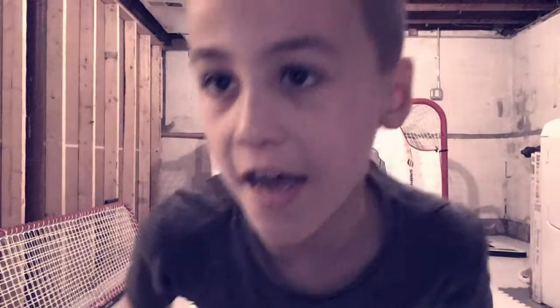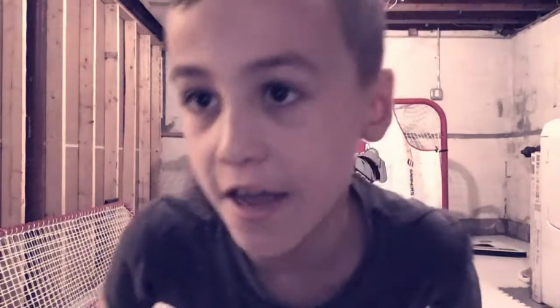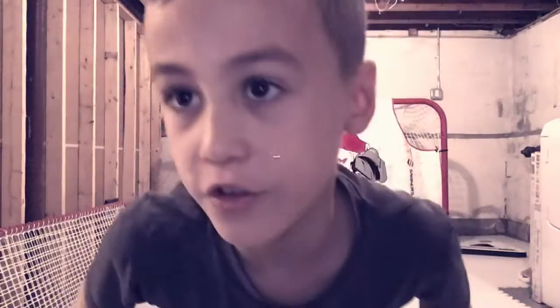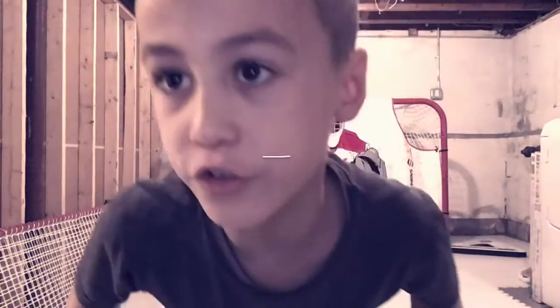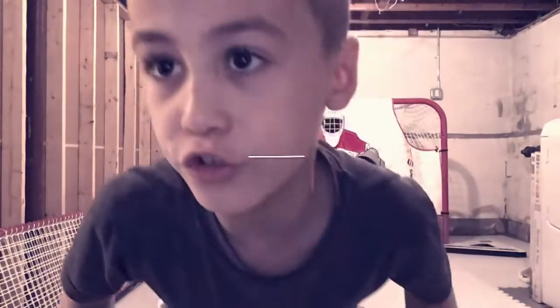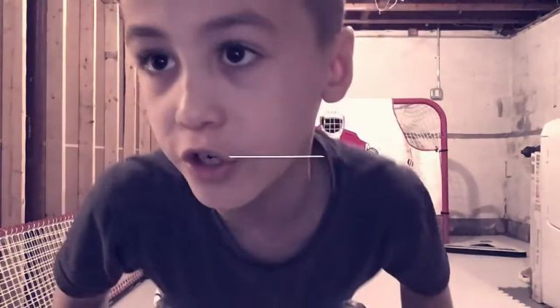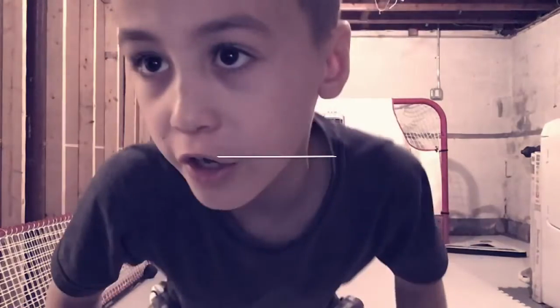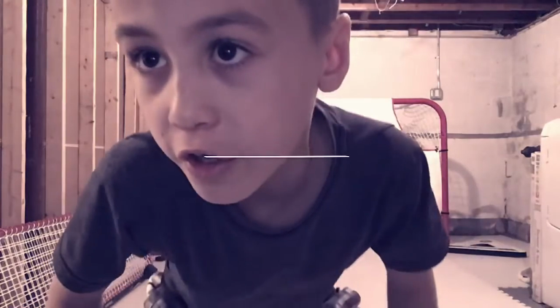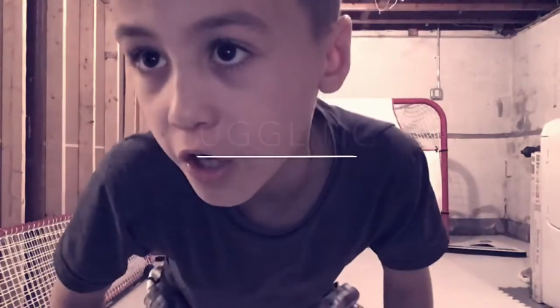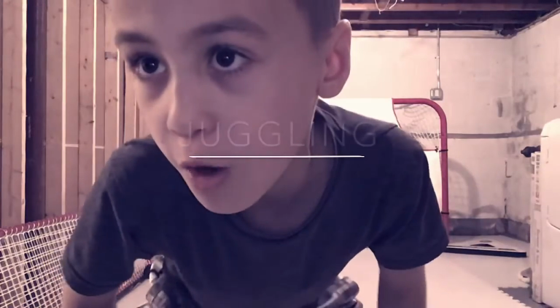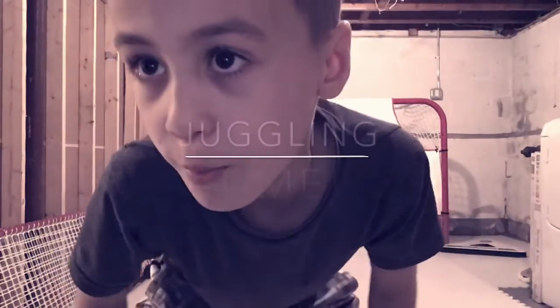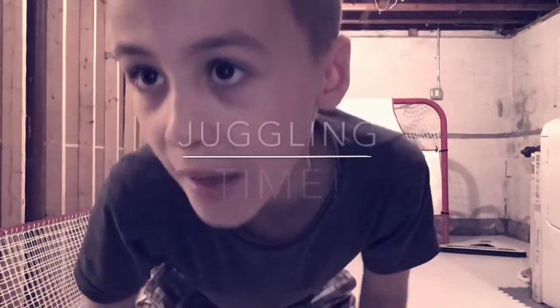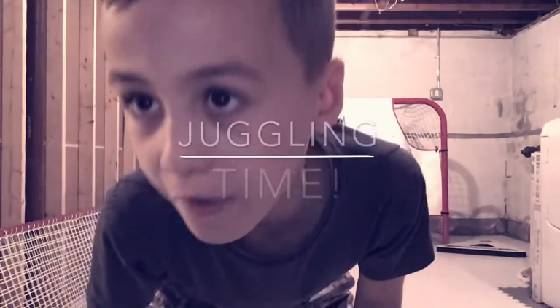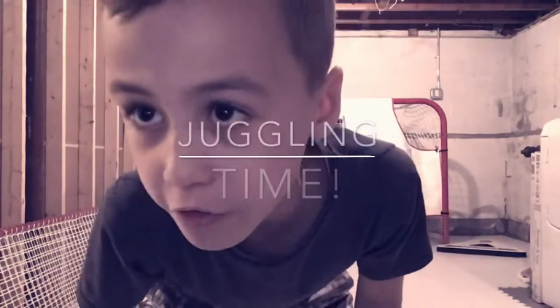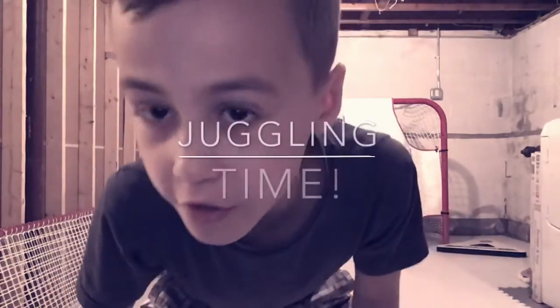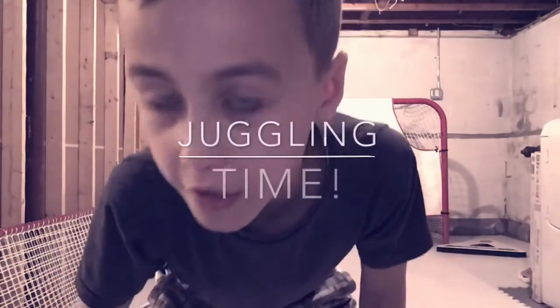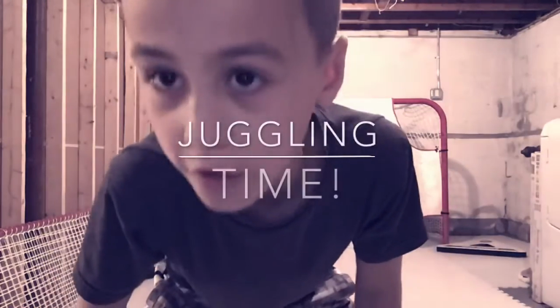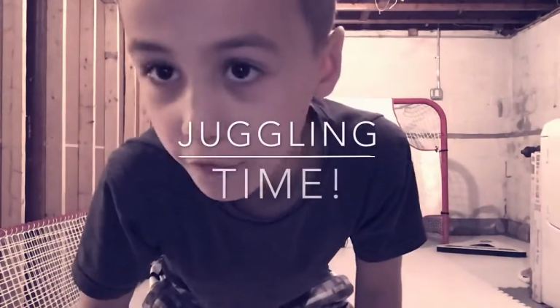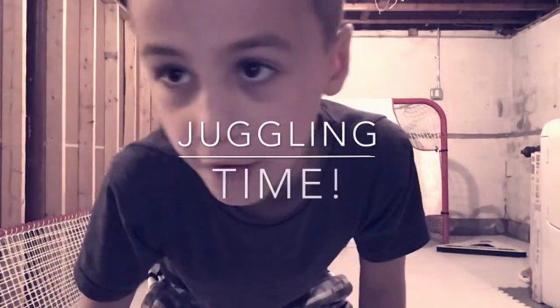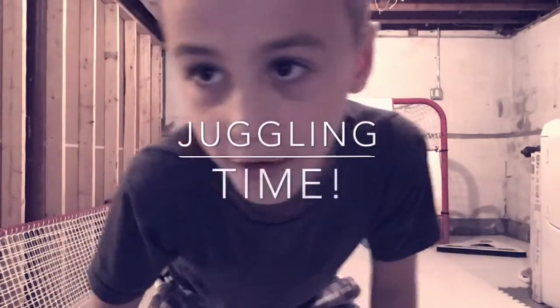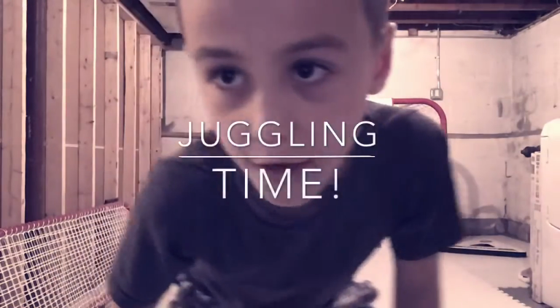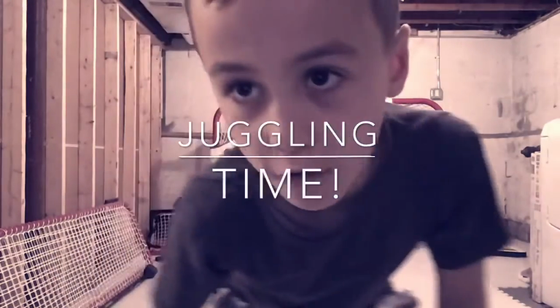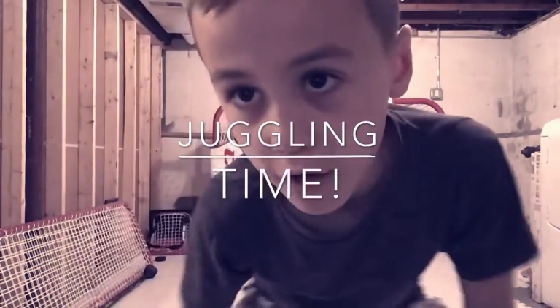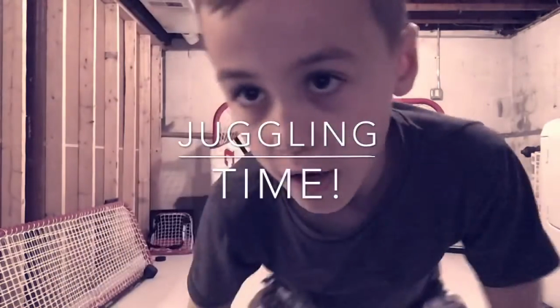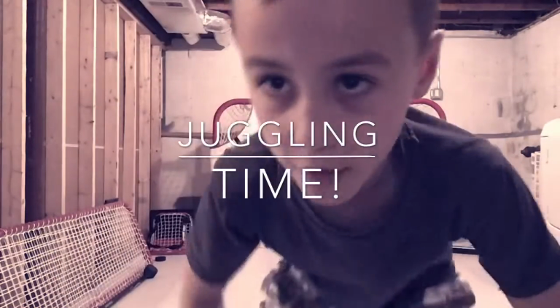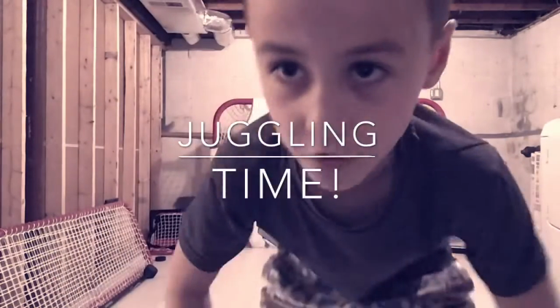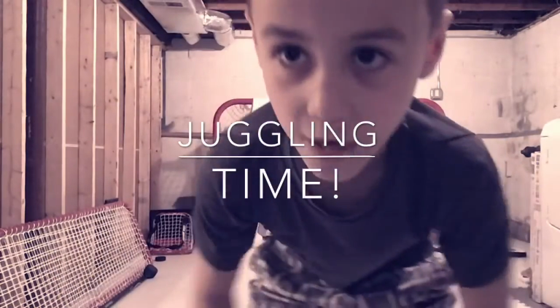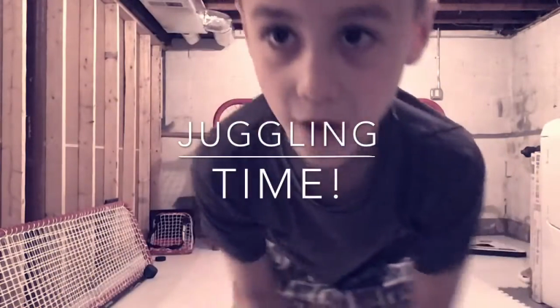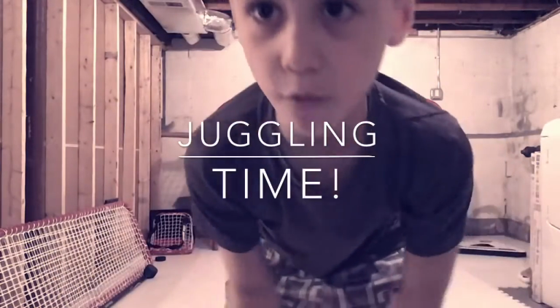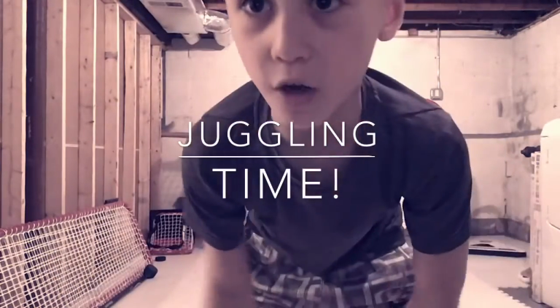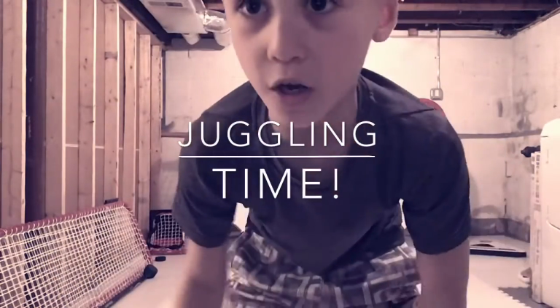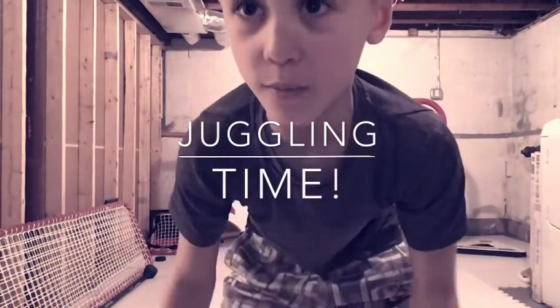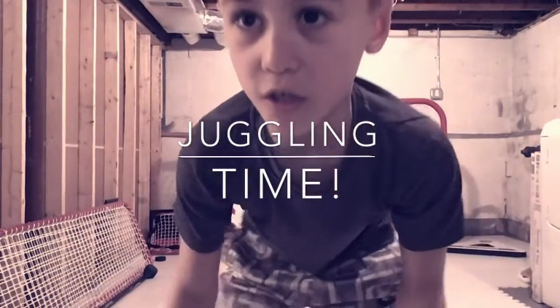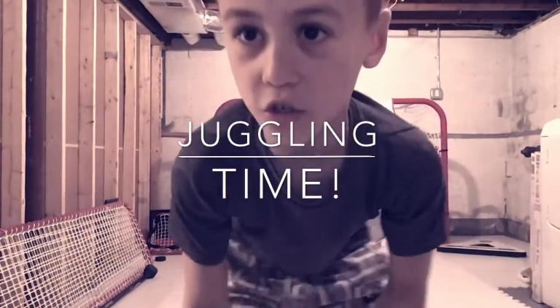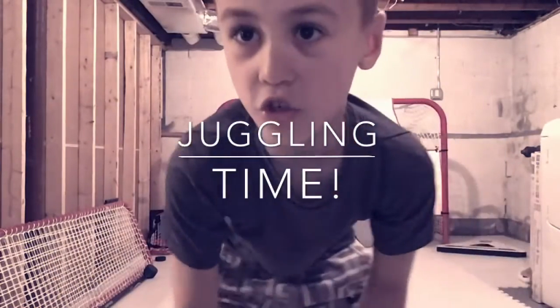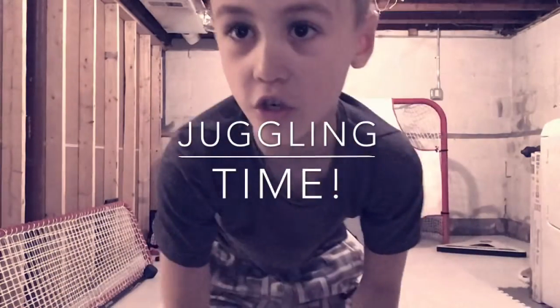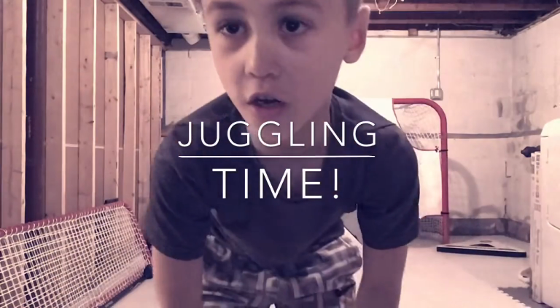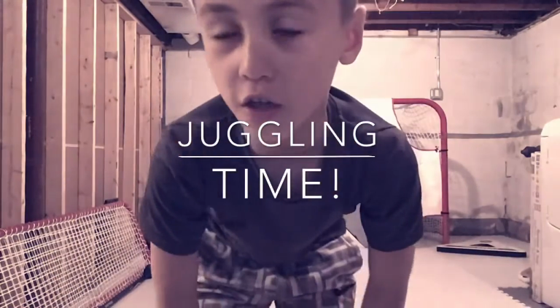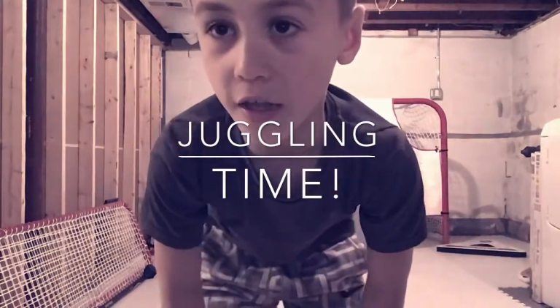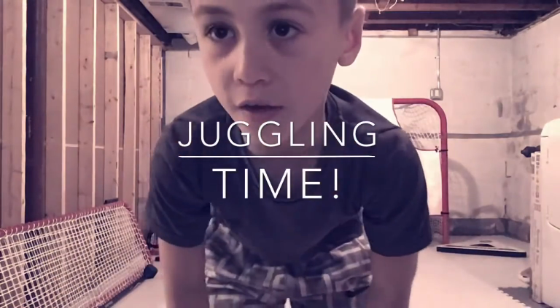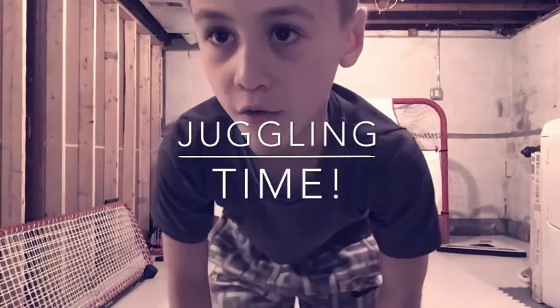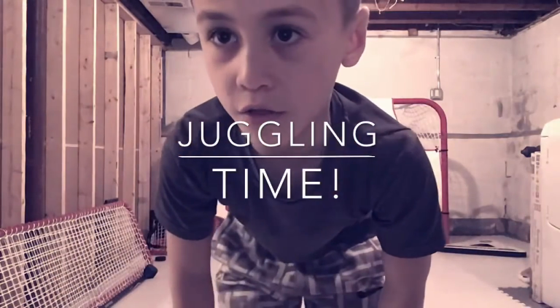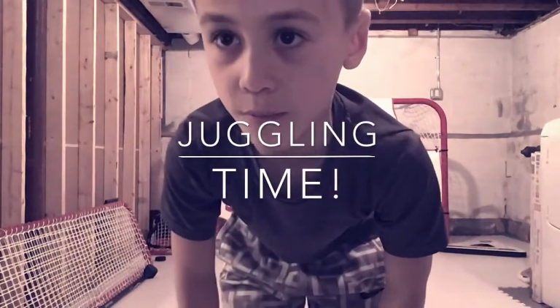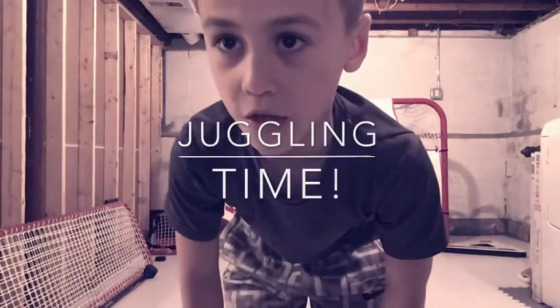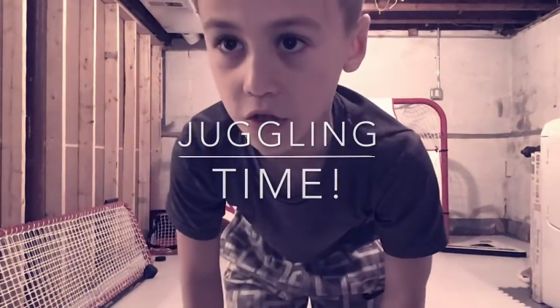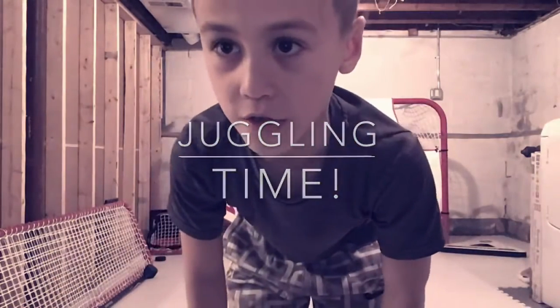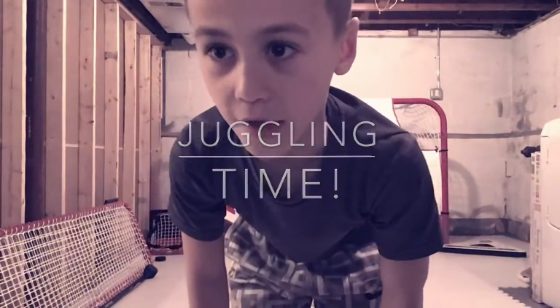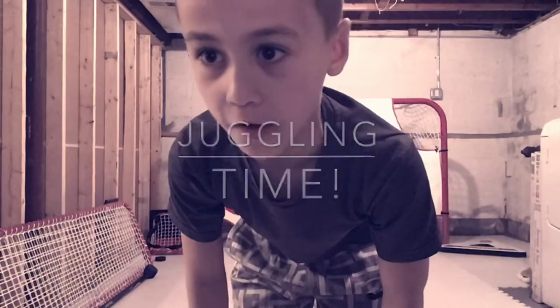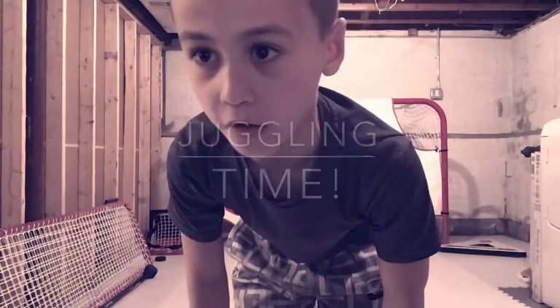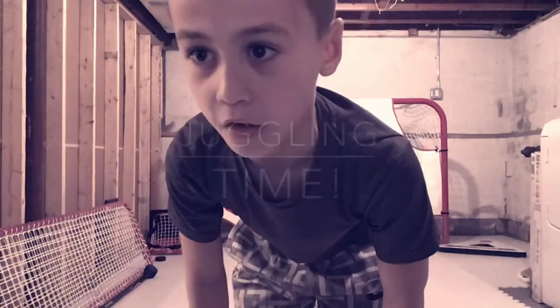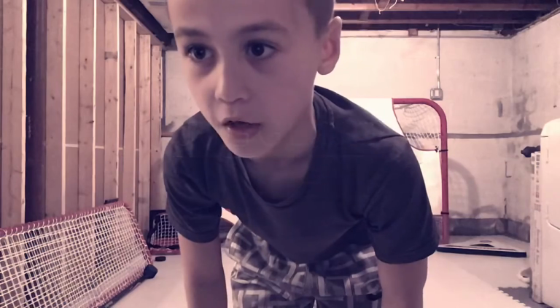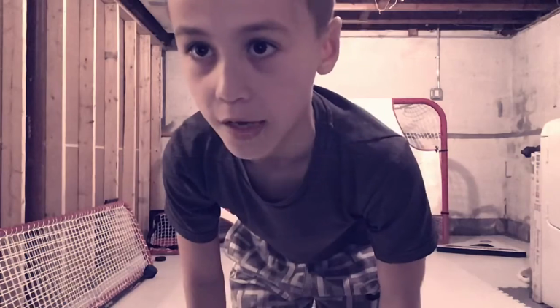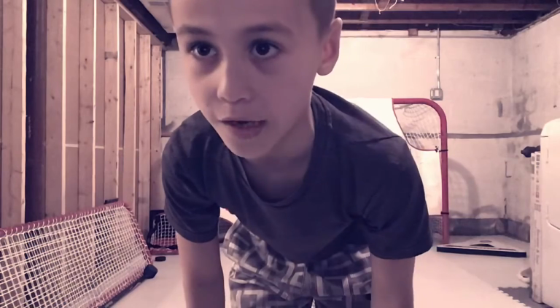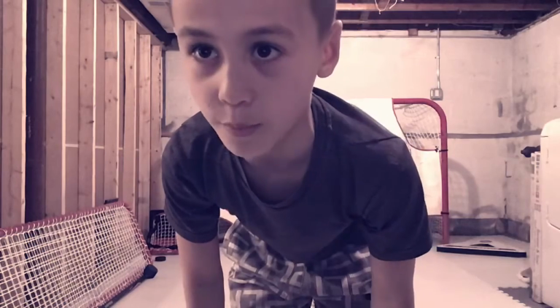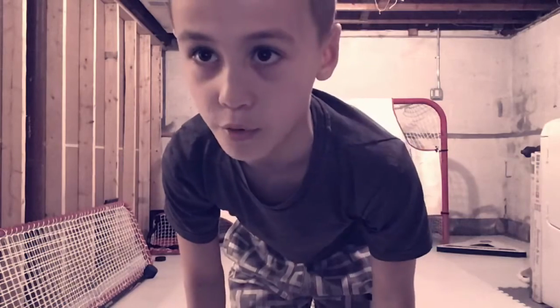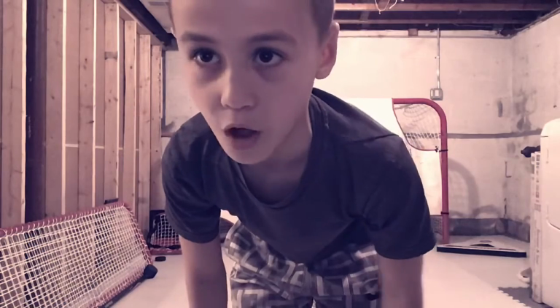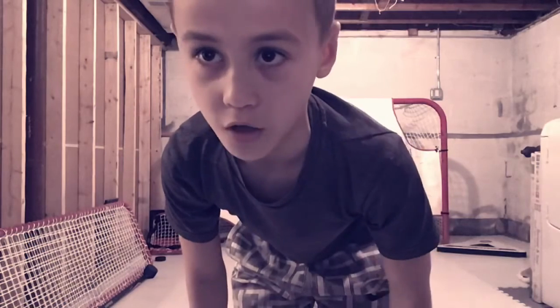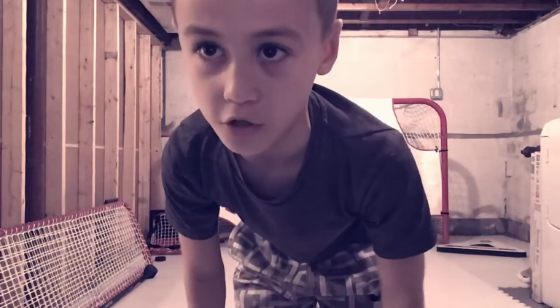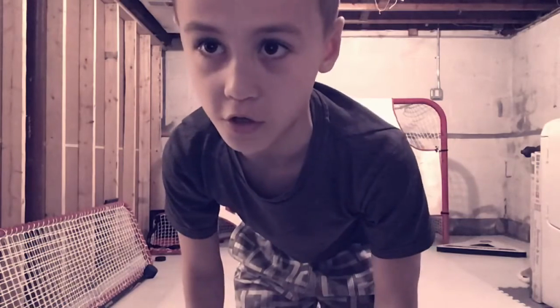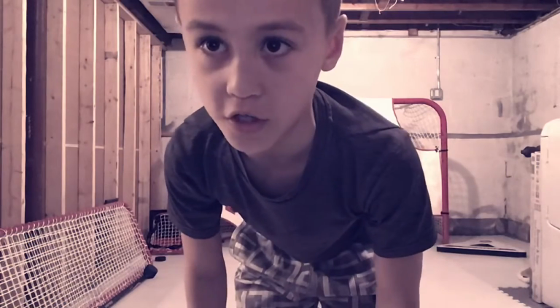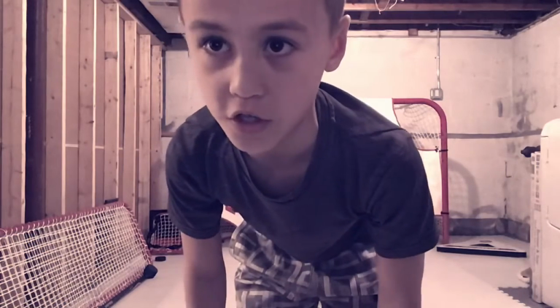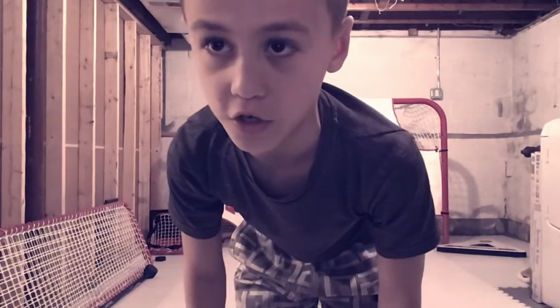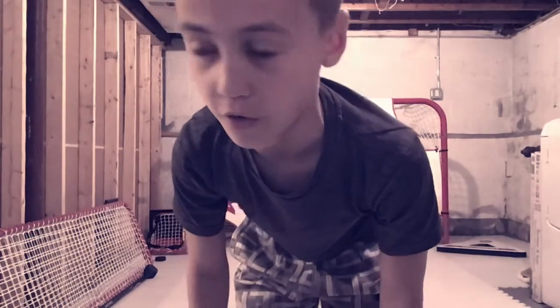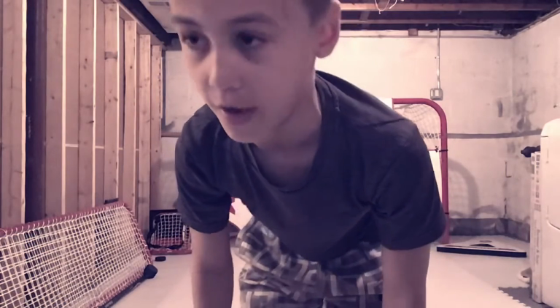Hi guys, it's Jalen here, back with another video, and today we're going to be juggling with my stick and a ball, so let's do it.